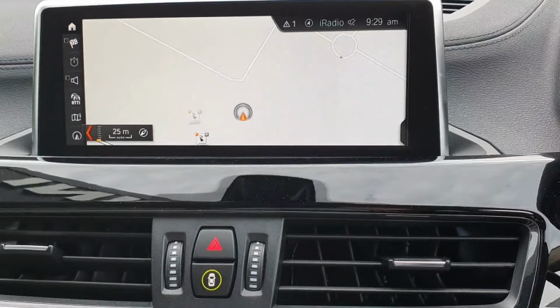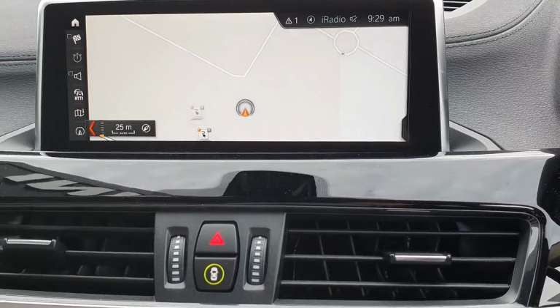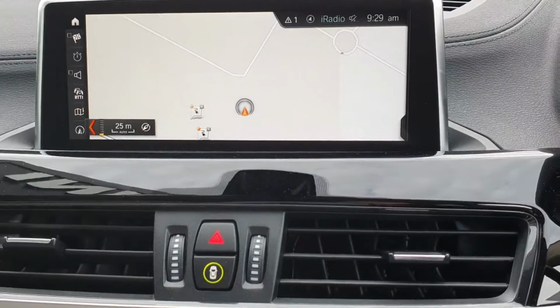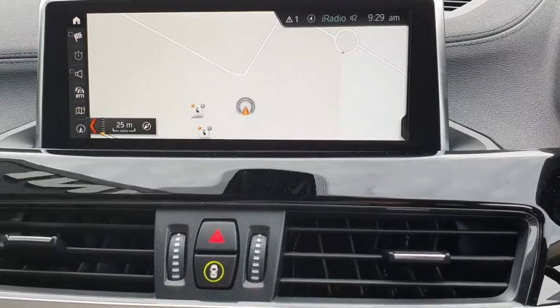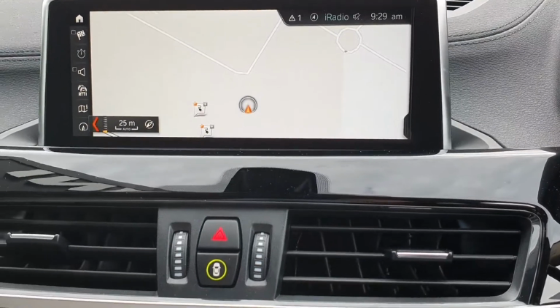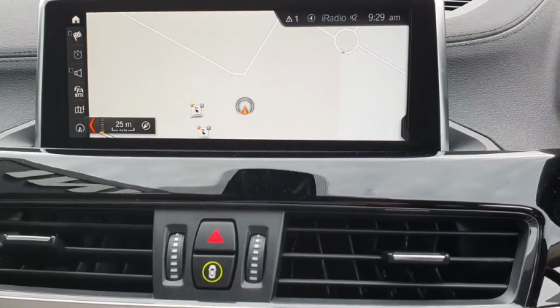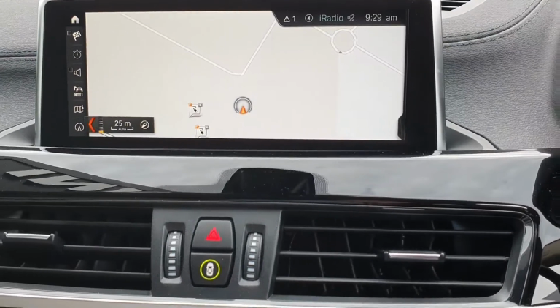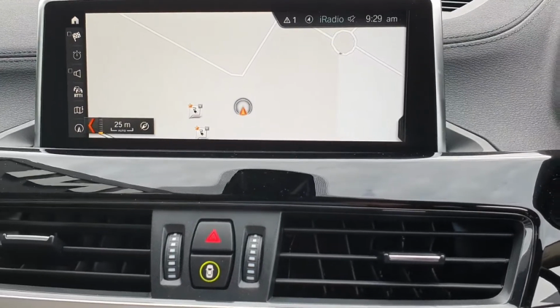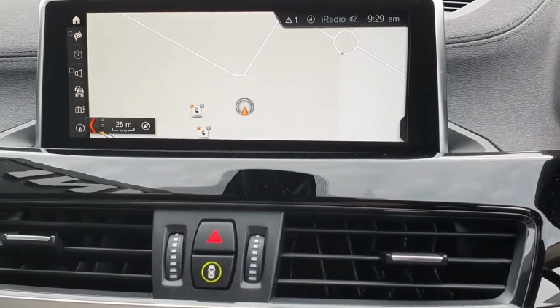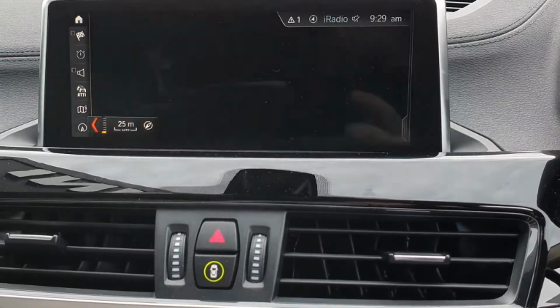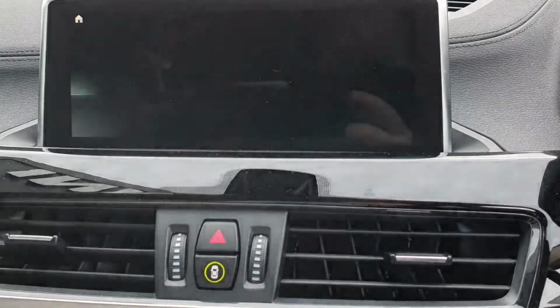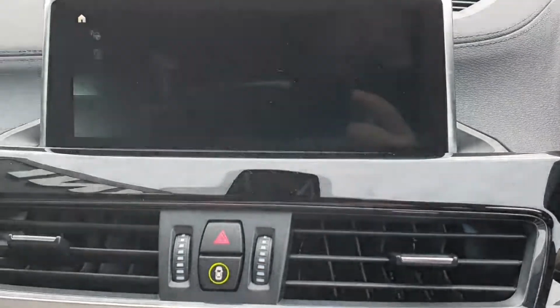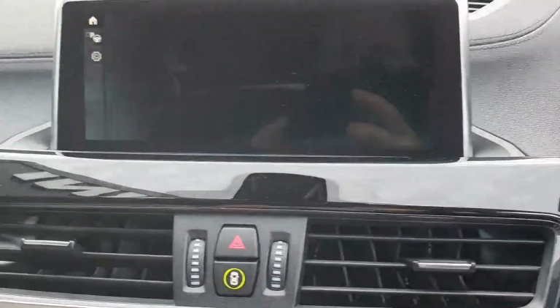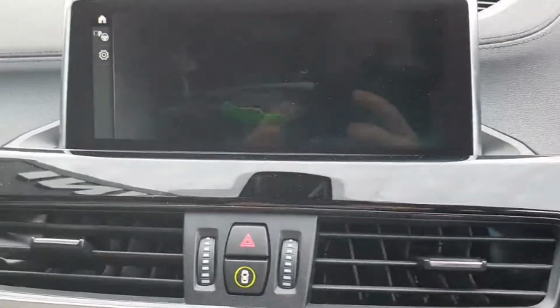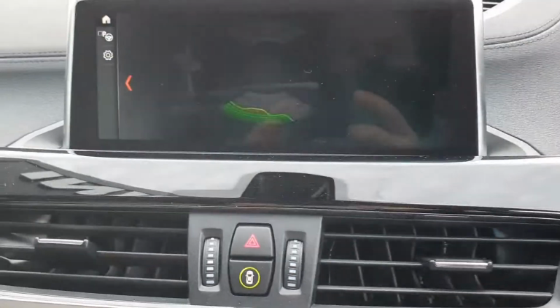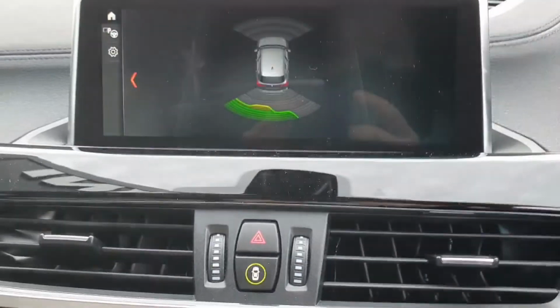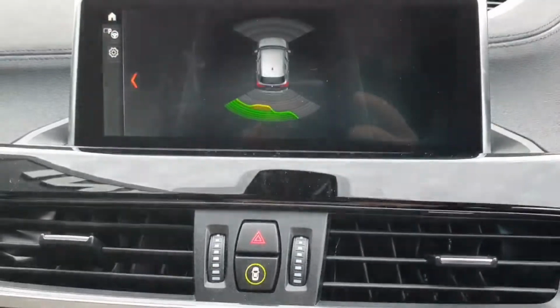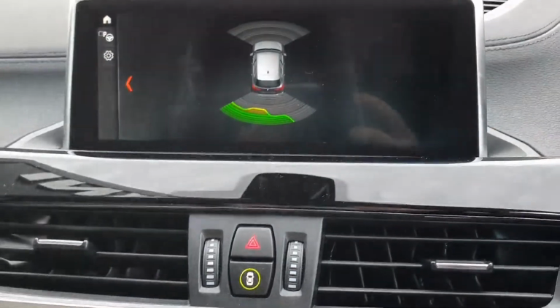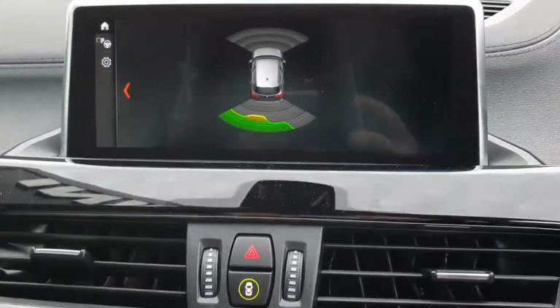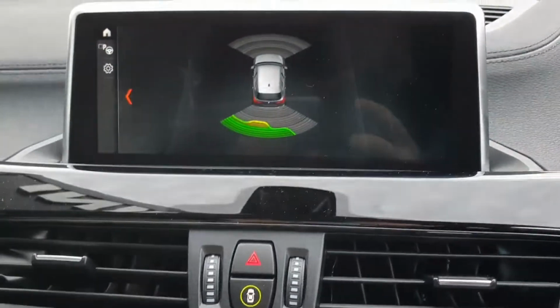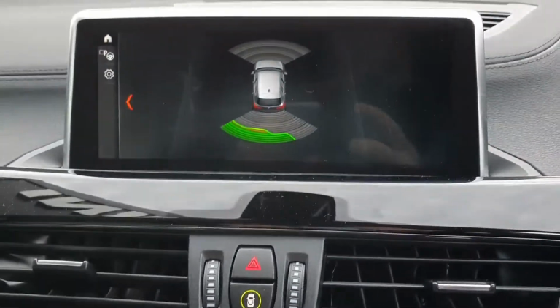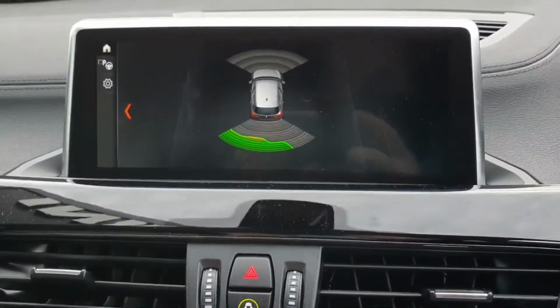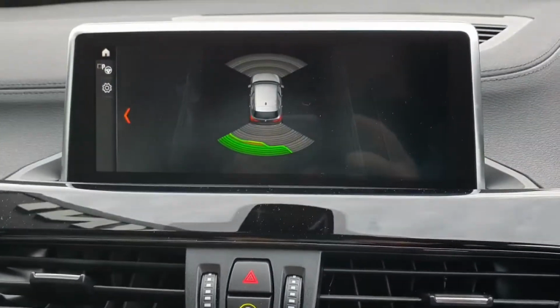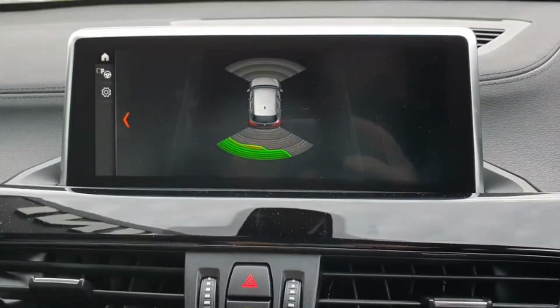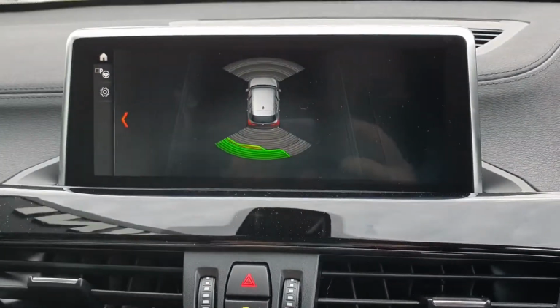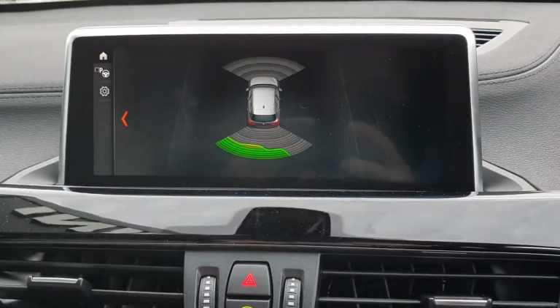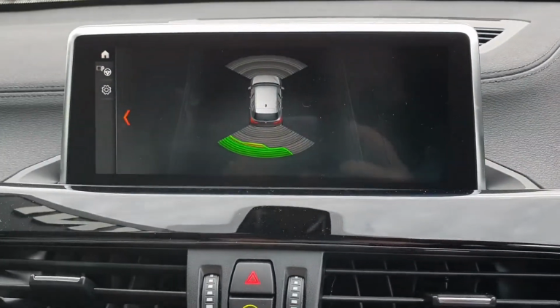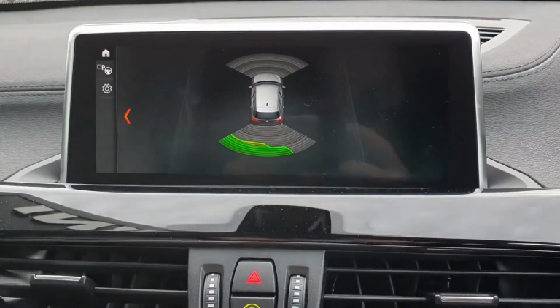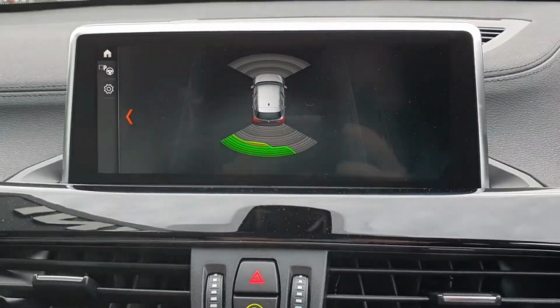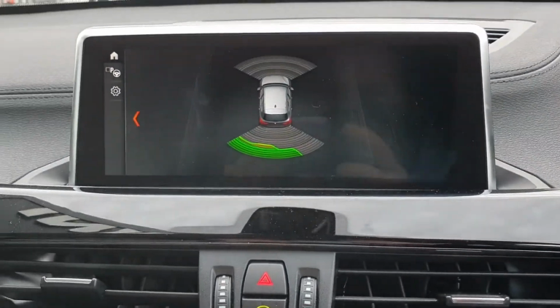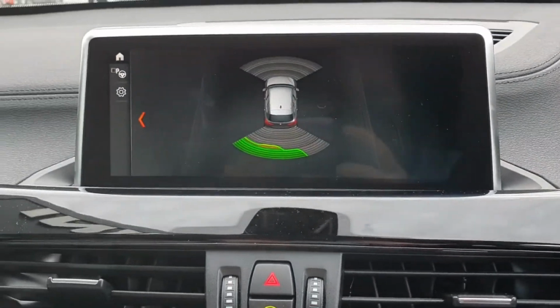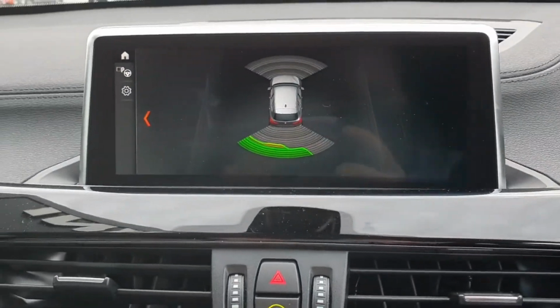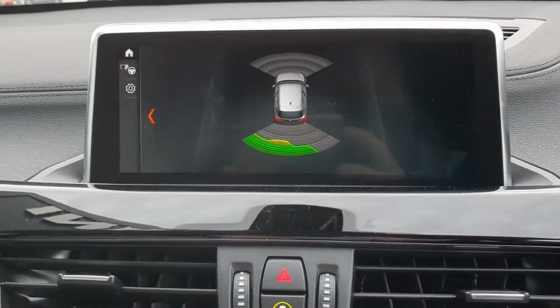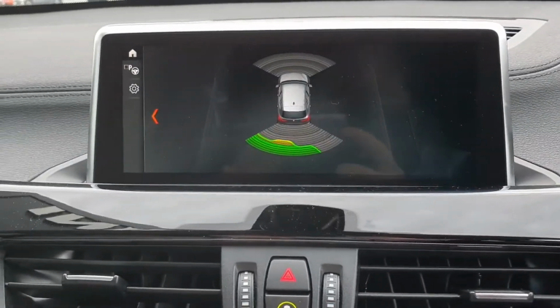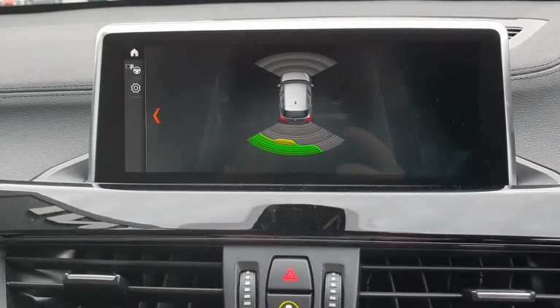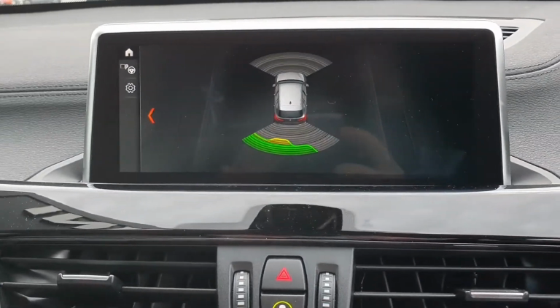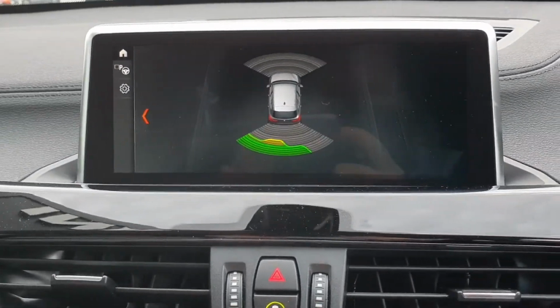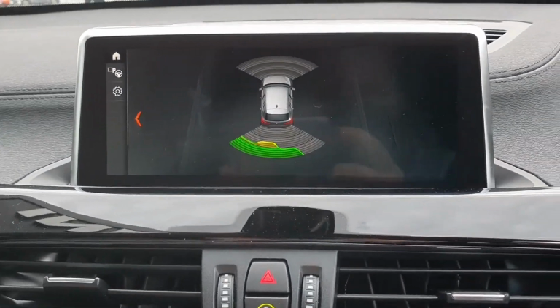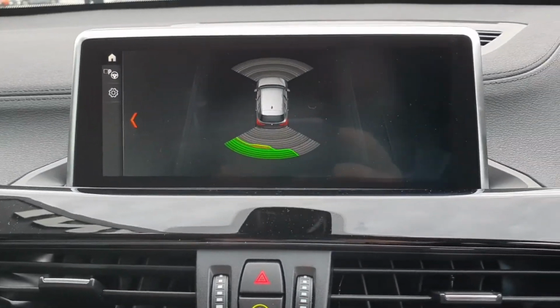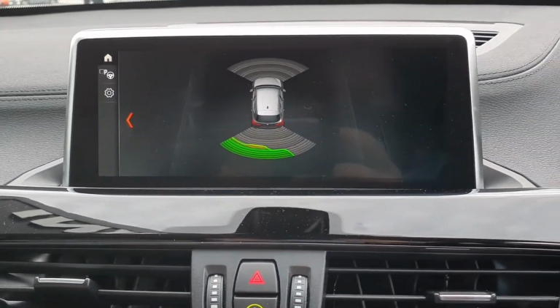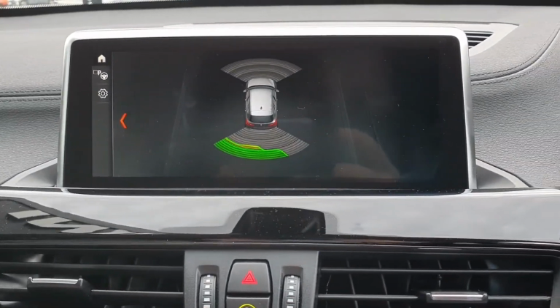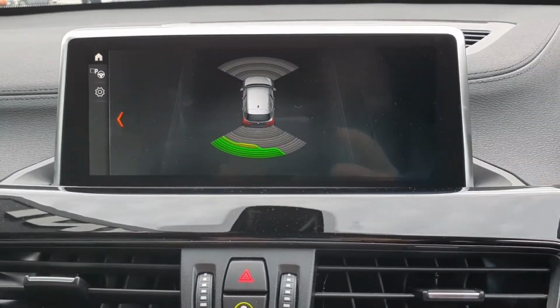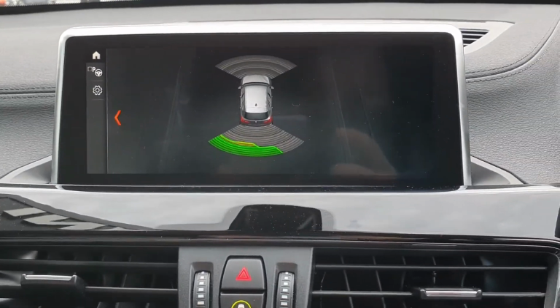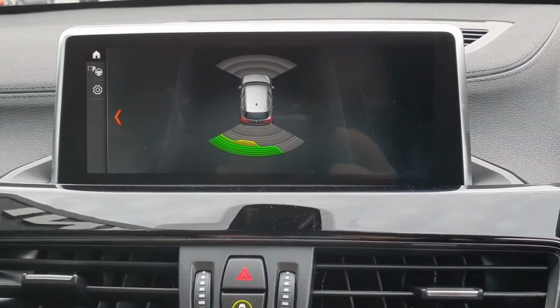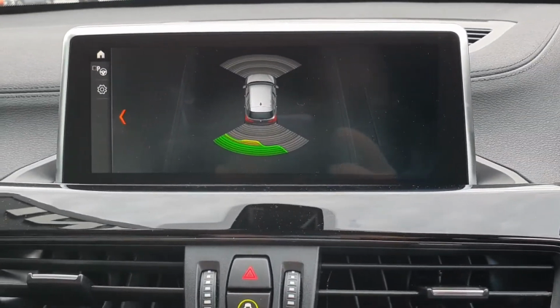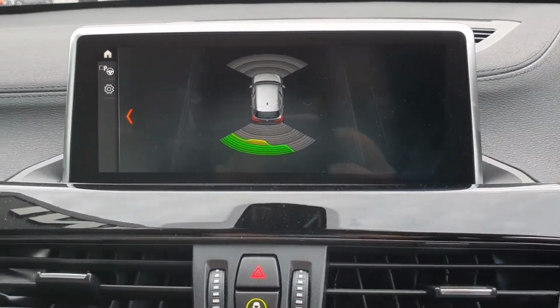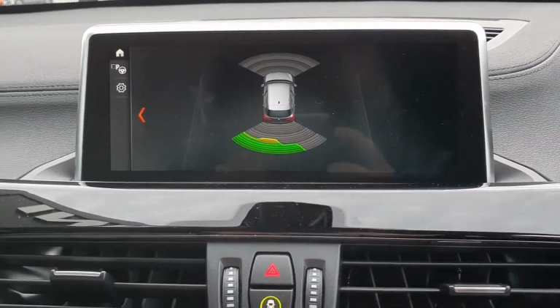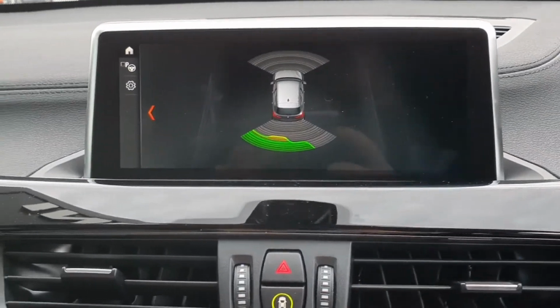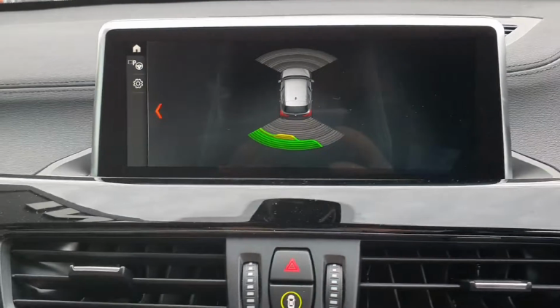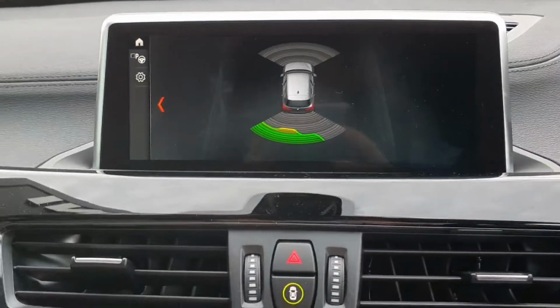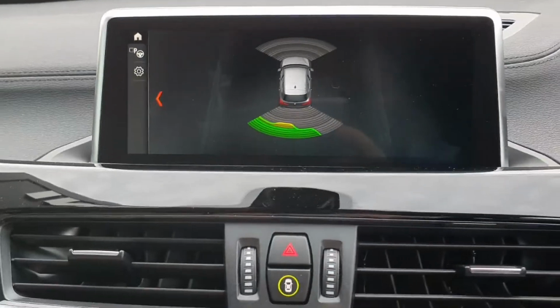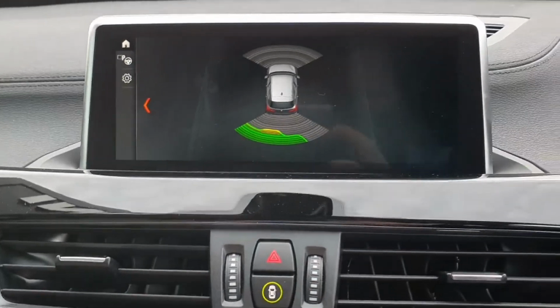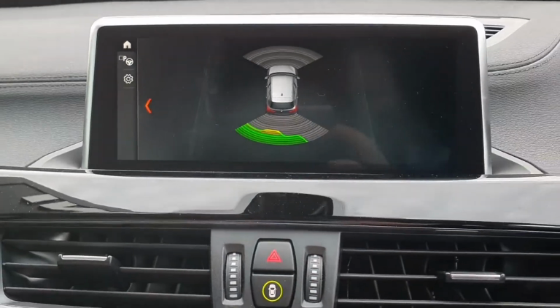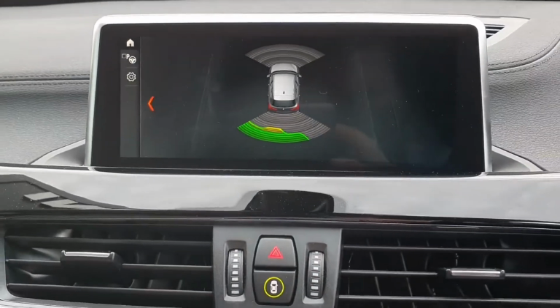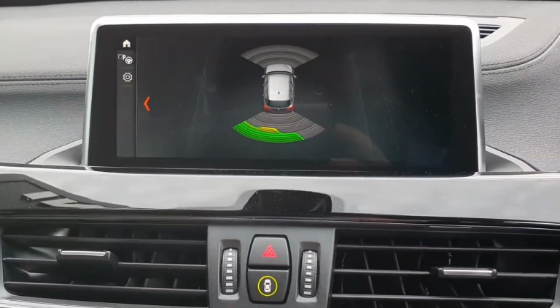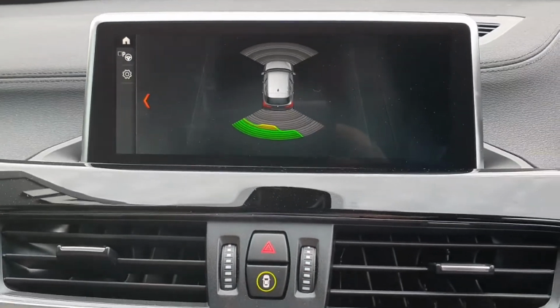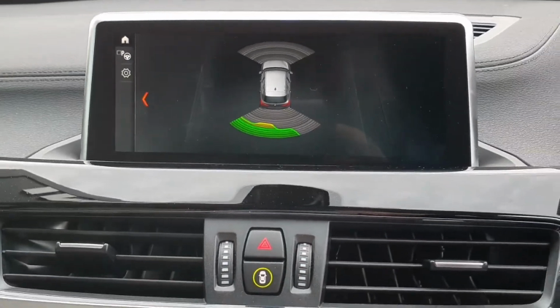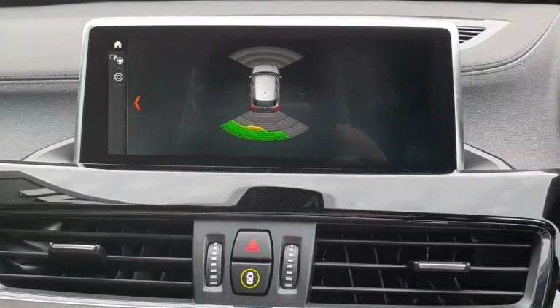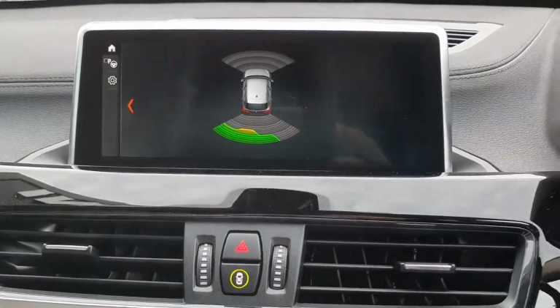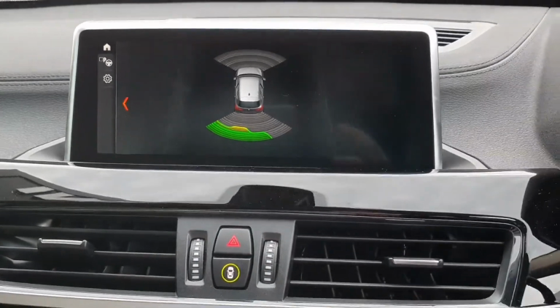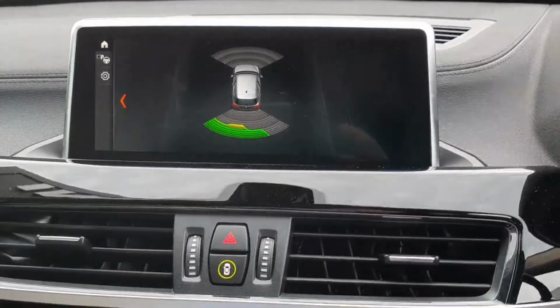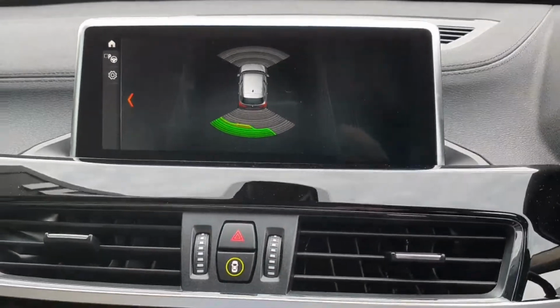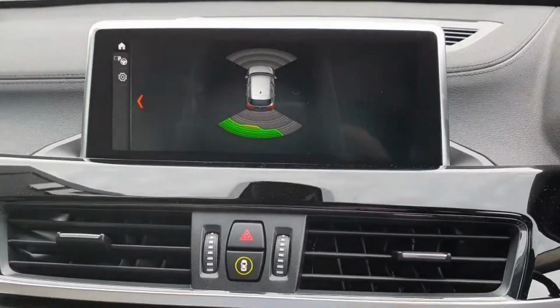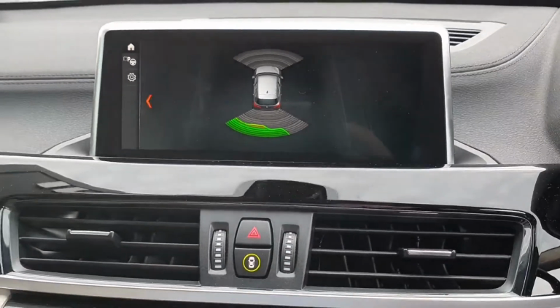Just put the car into reverse — front and rear sensors when reversing. Just turn it off.